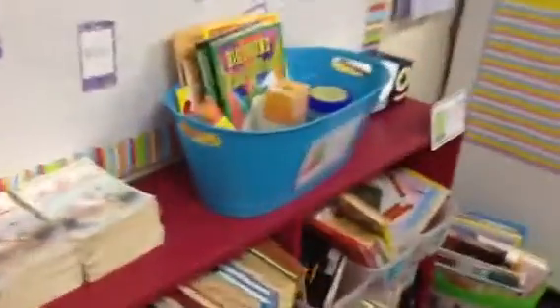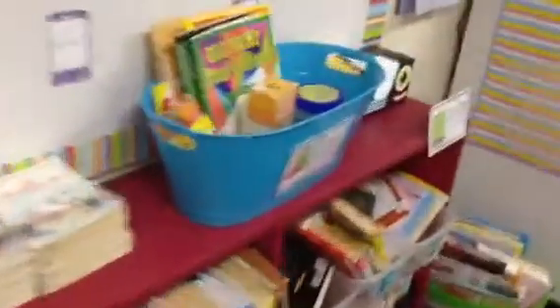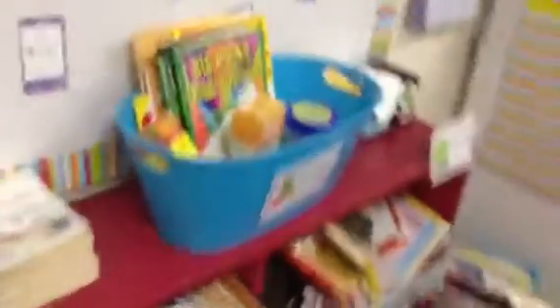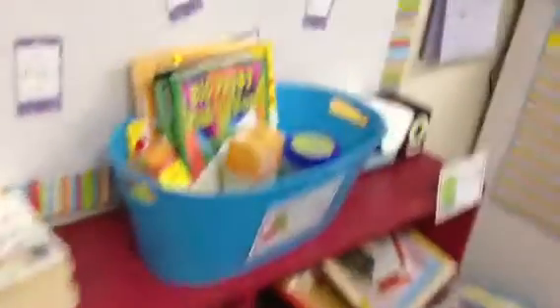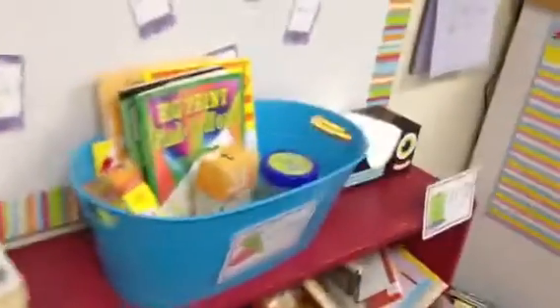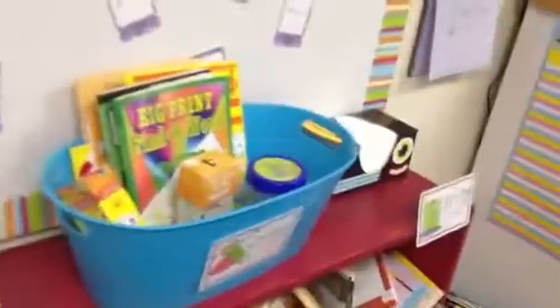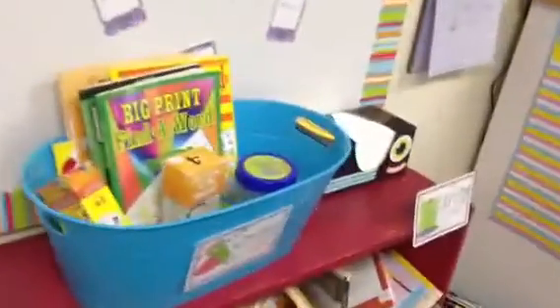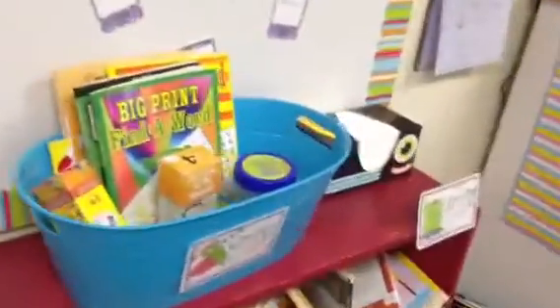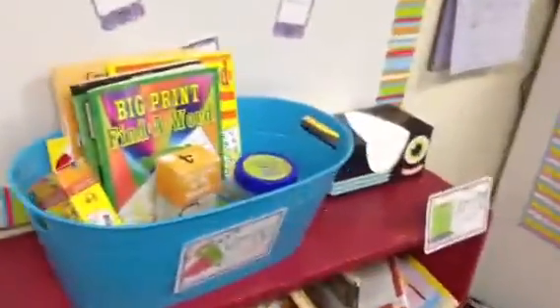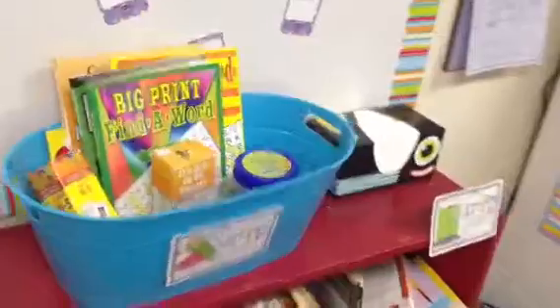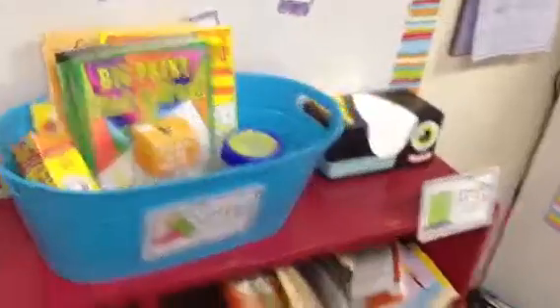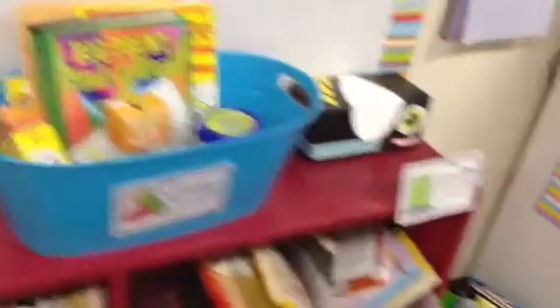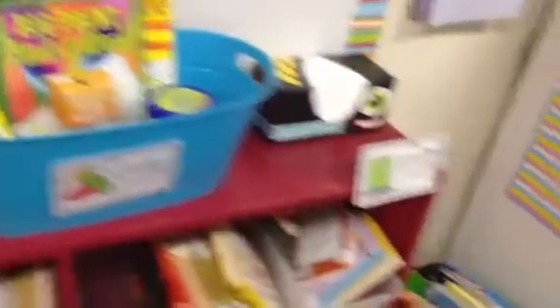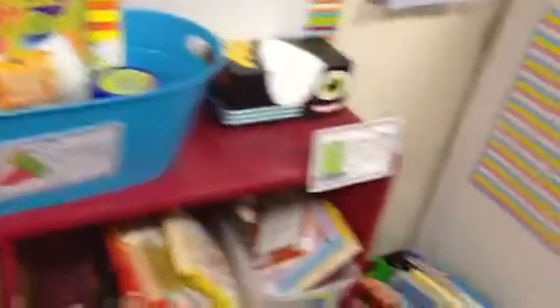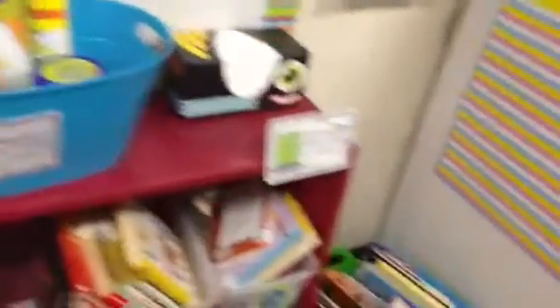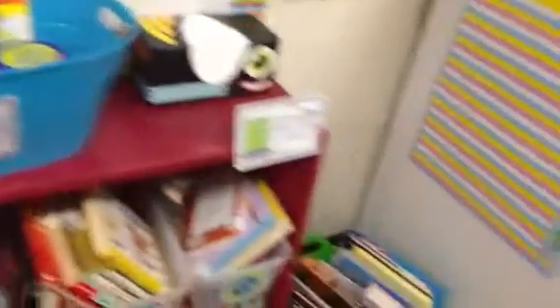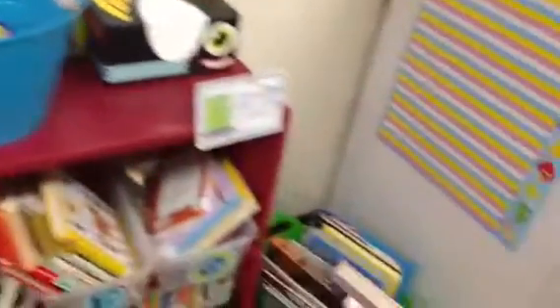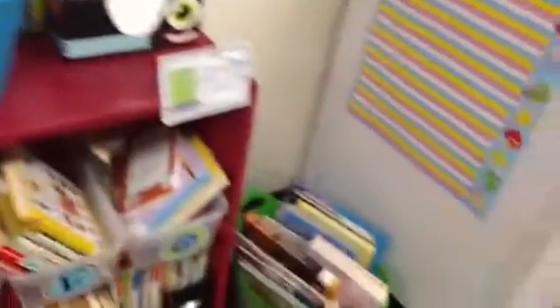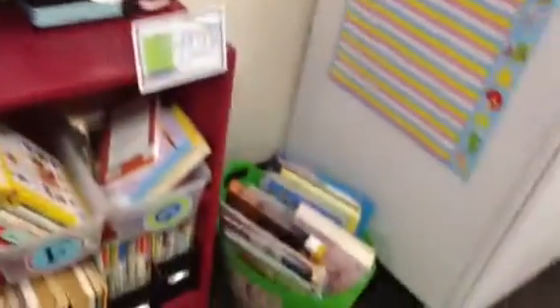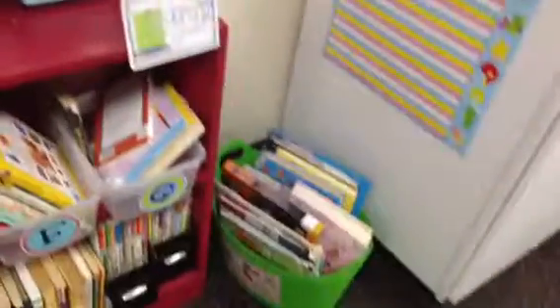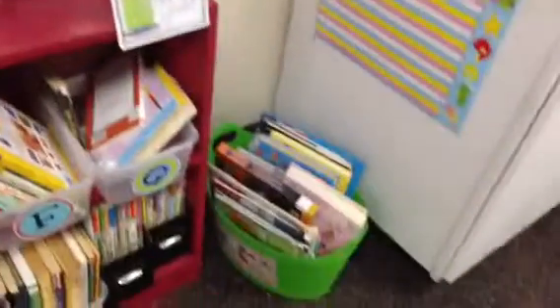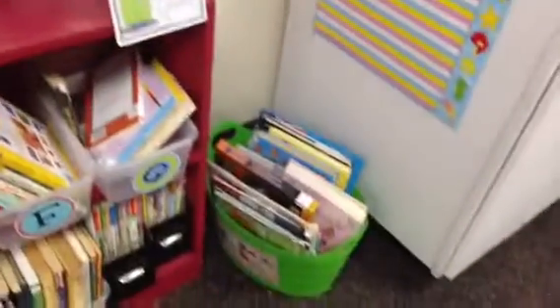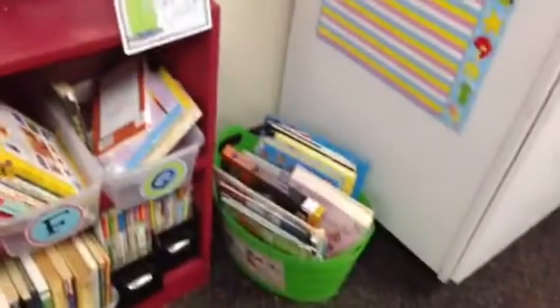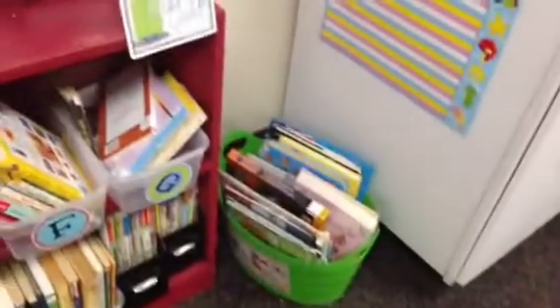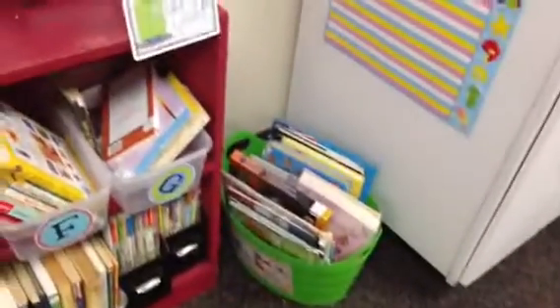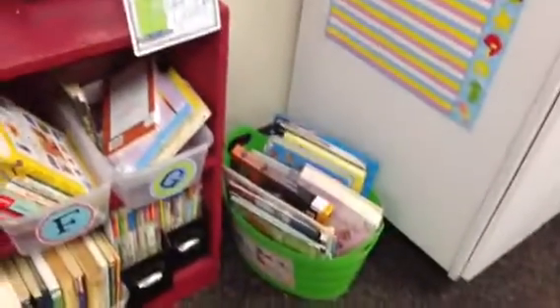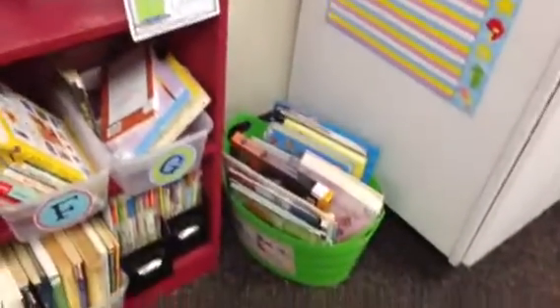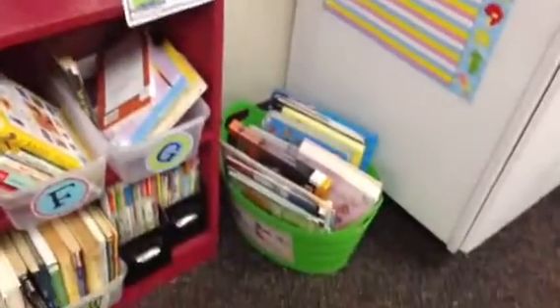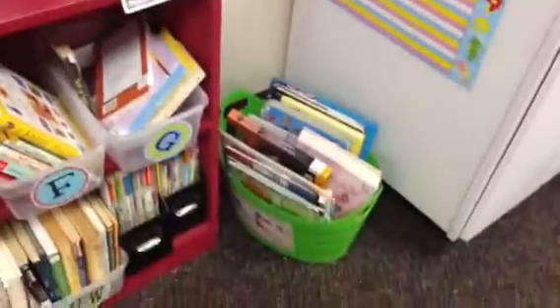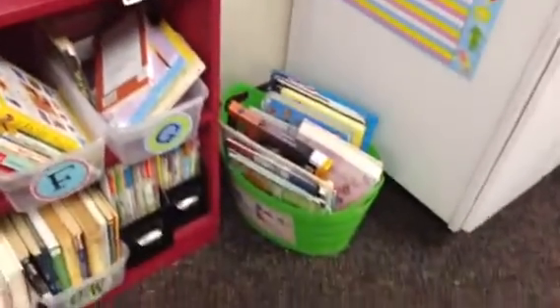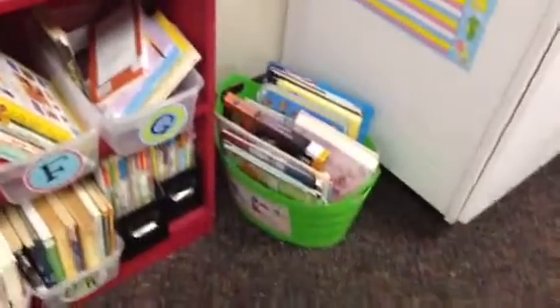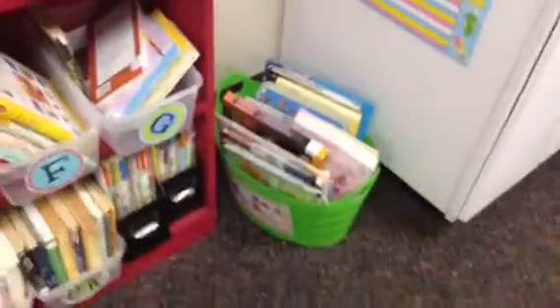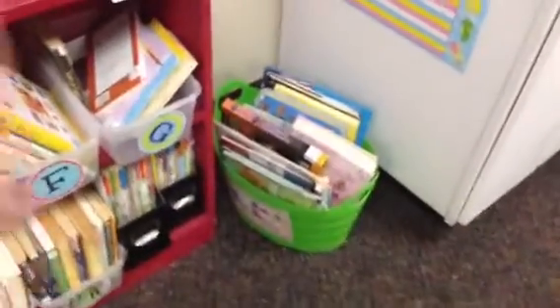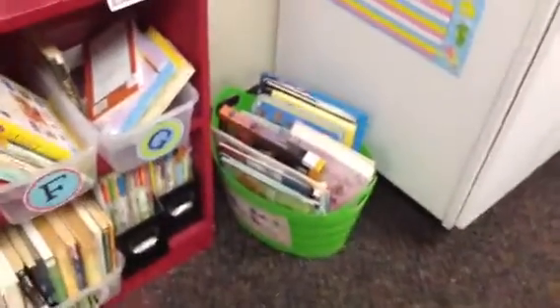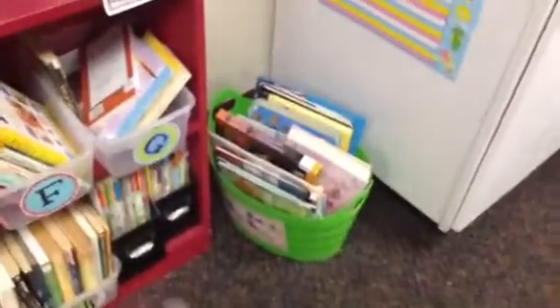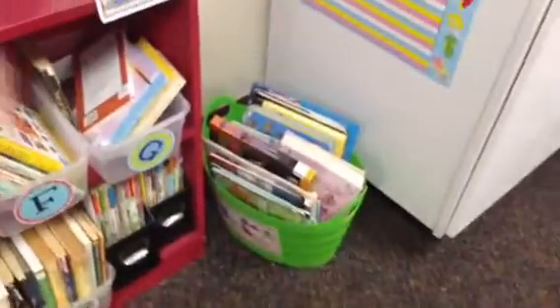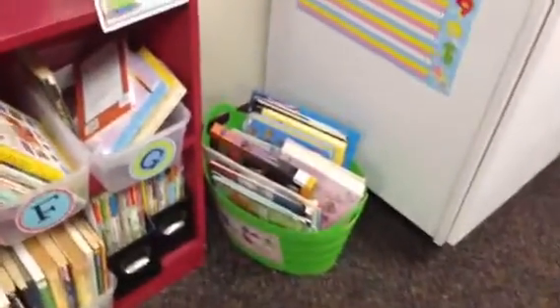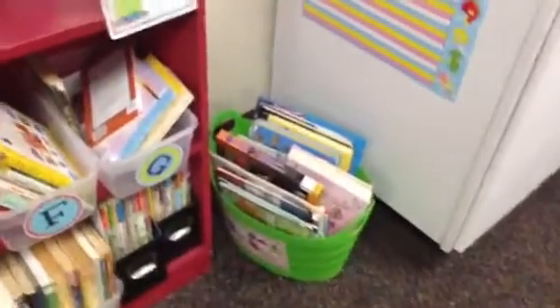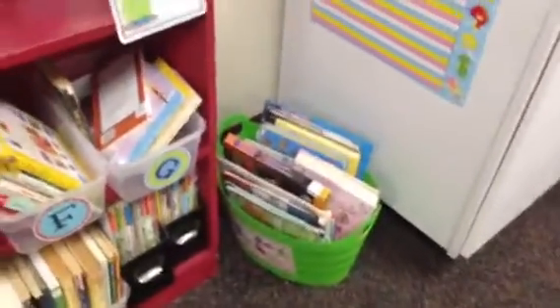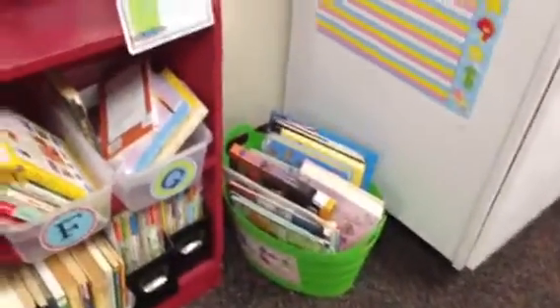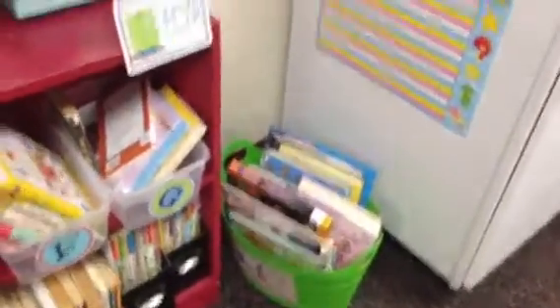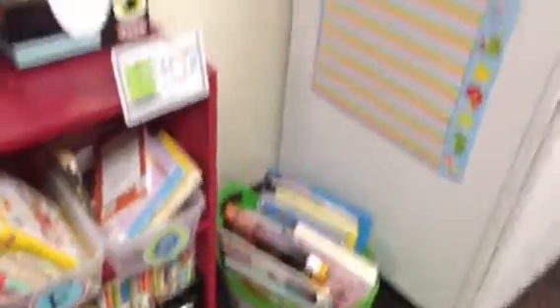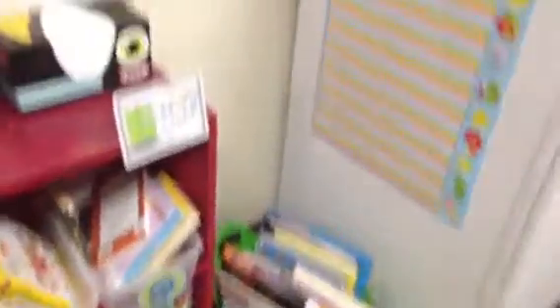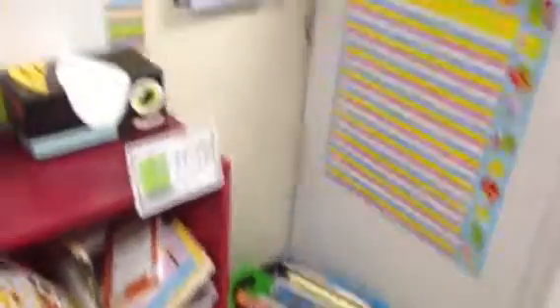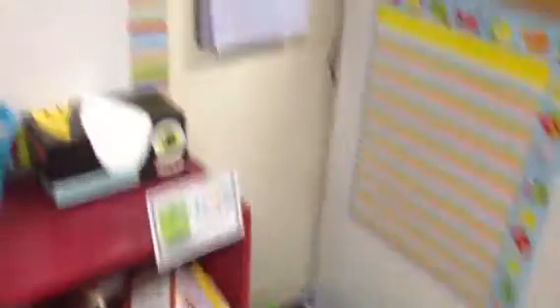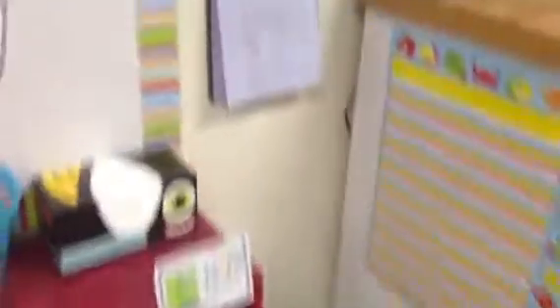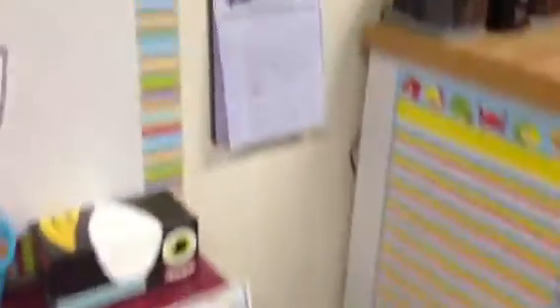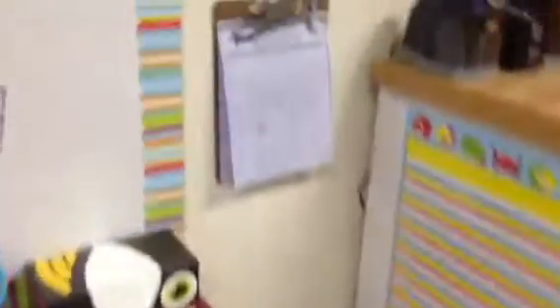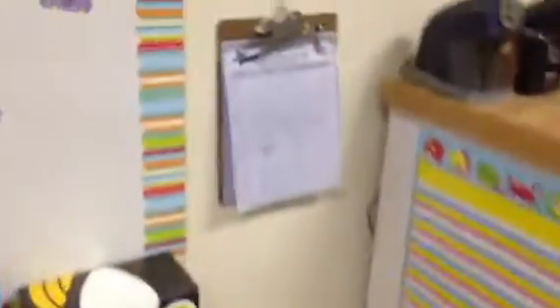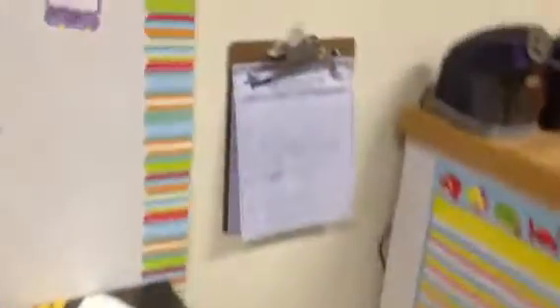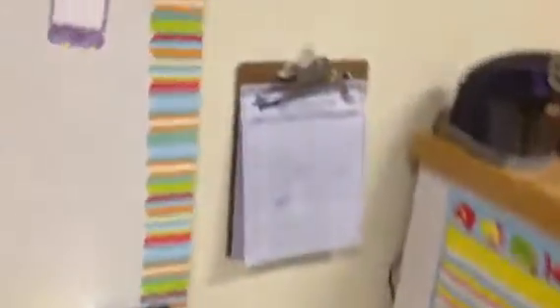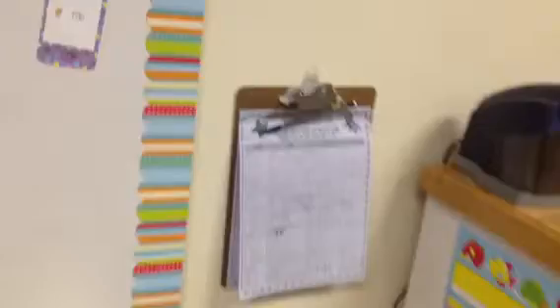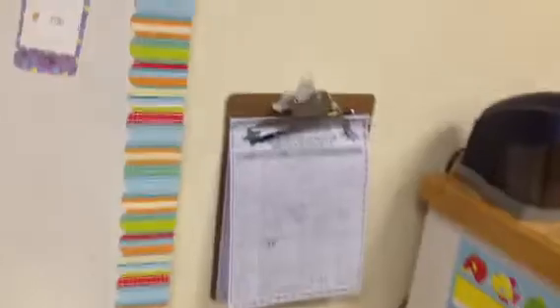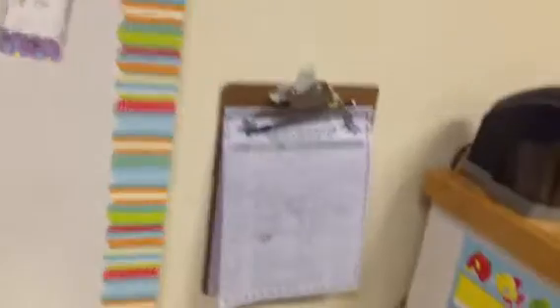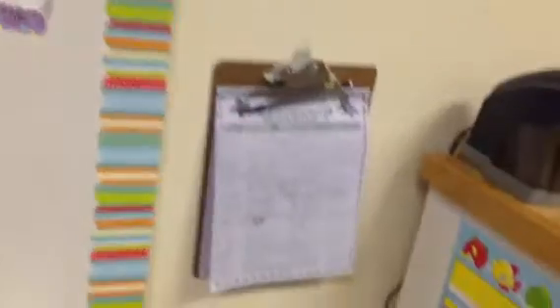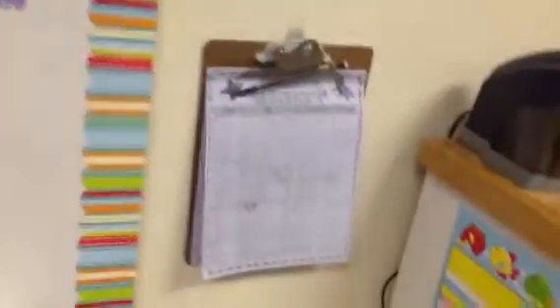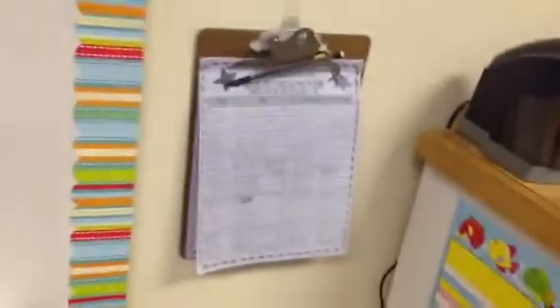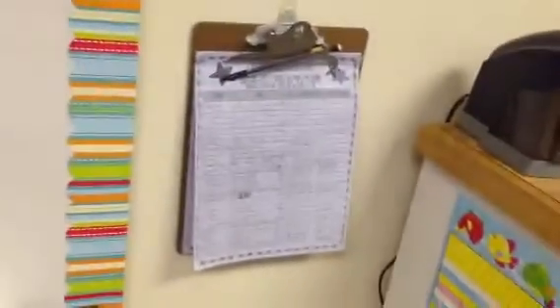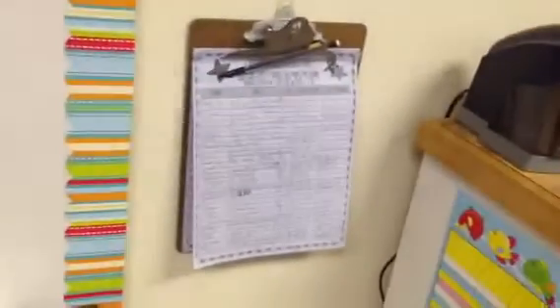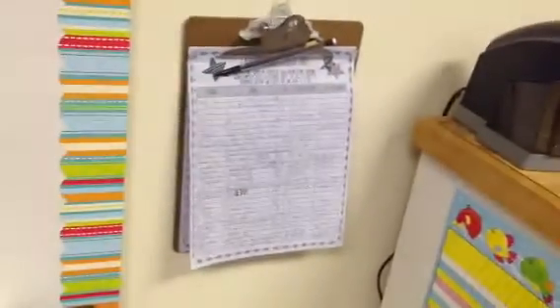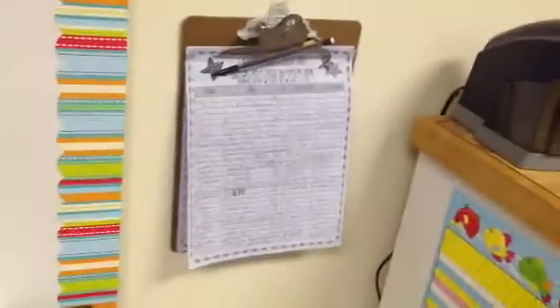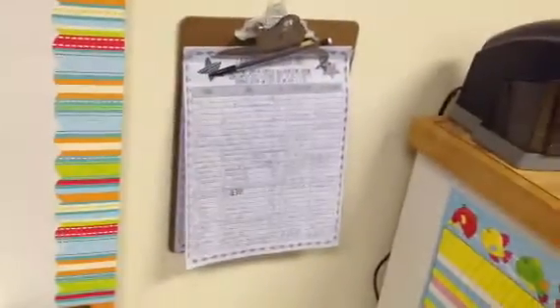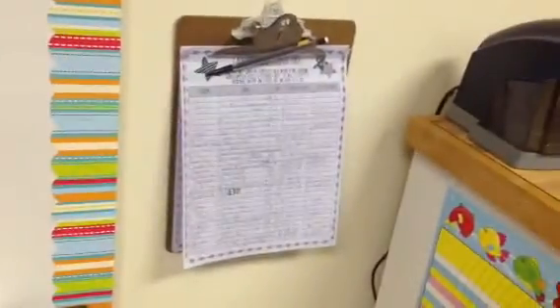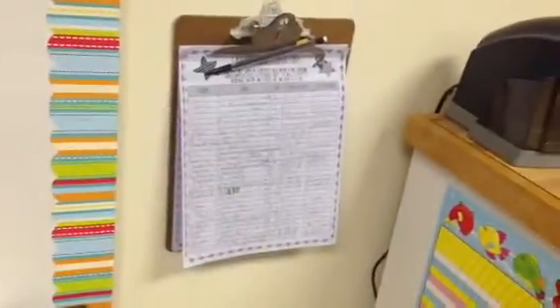This is the writing center, library center, some more big books here, and my library checkout sheet.